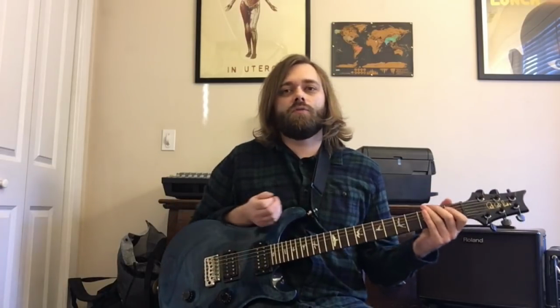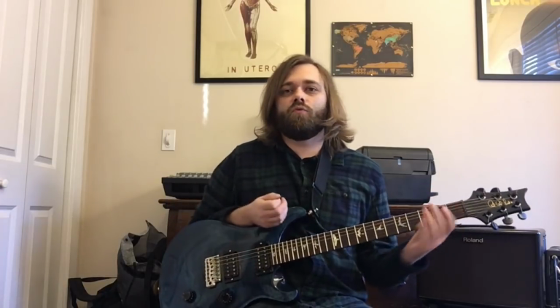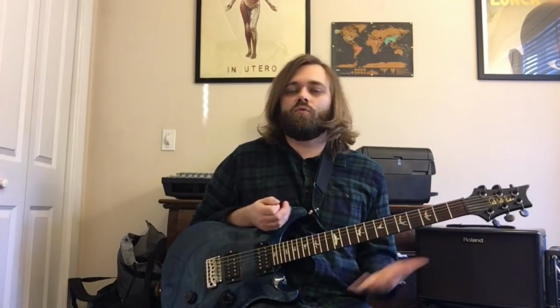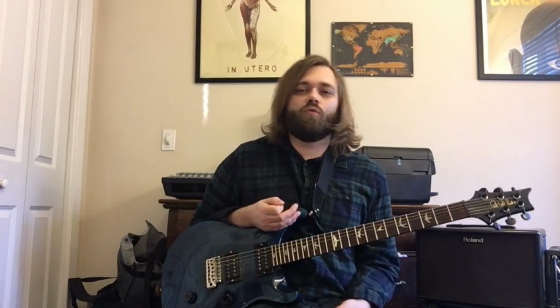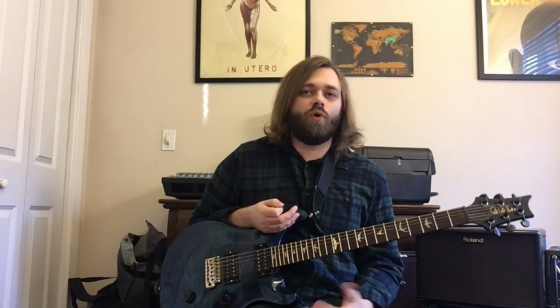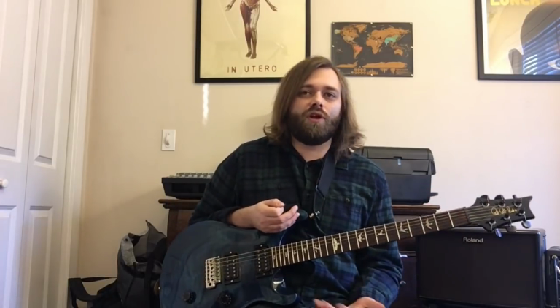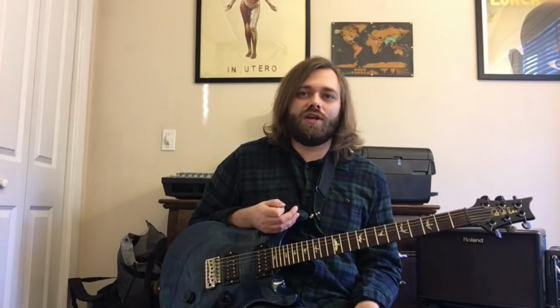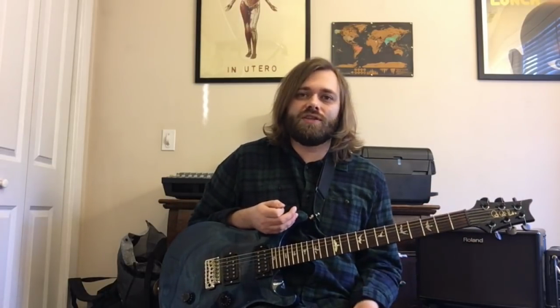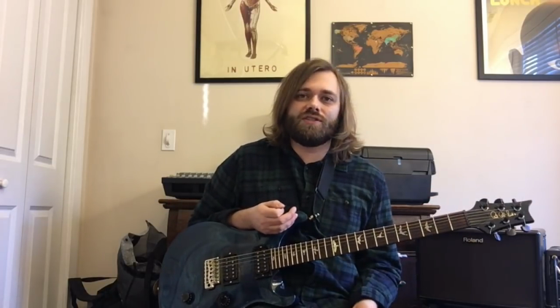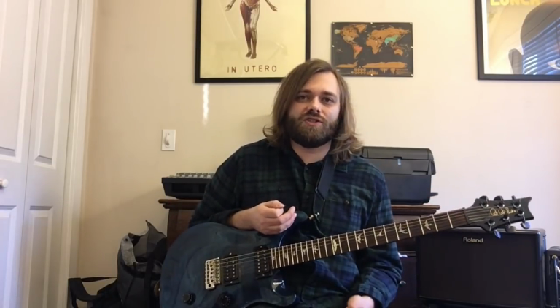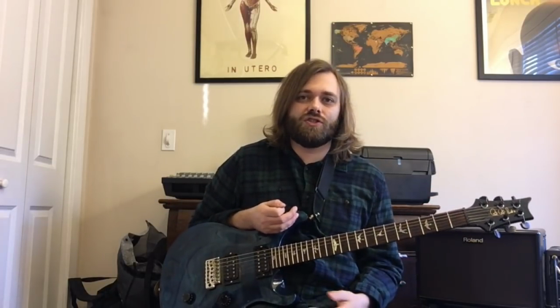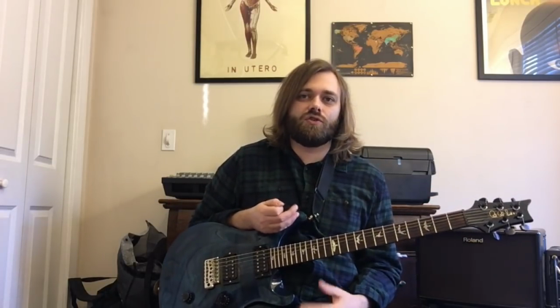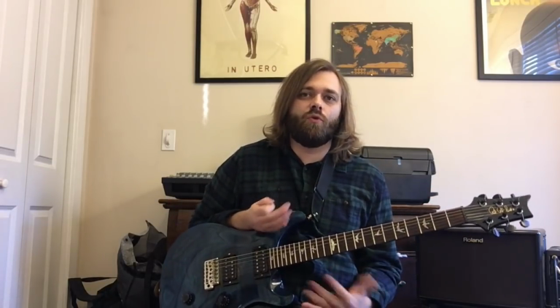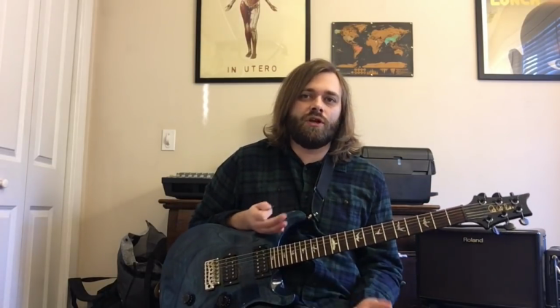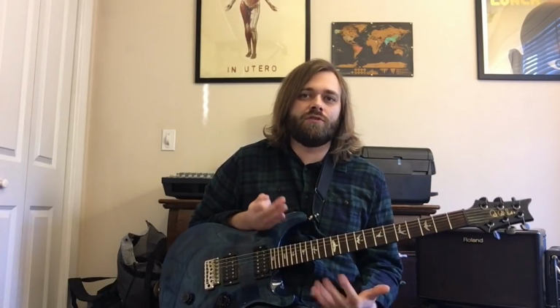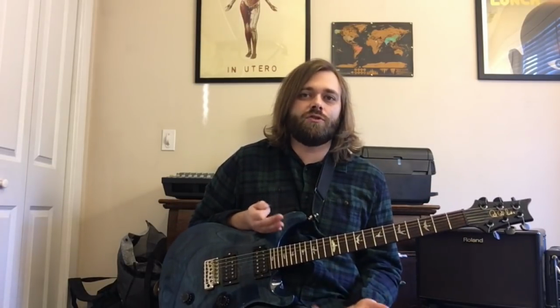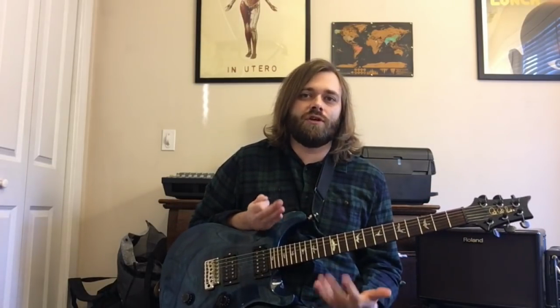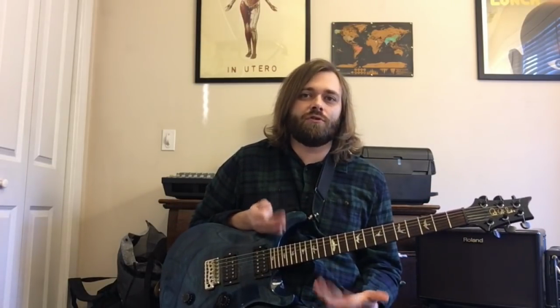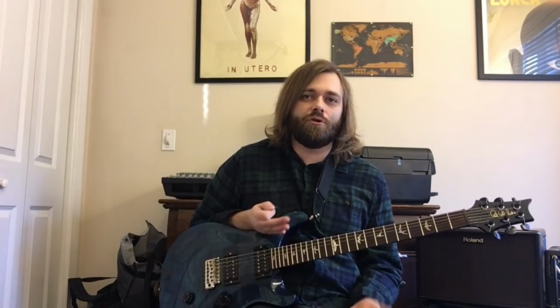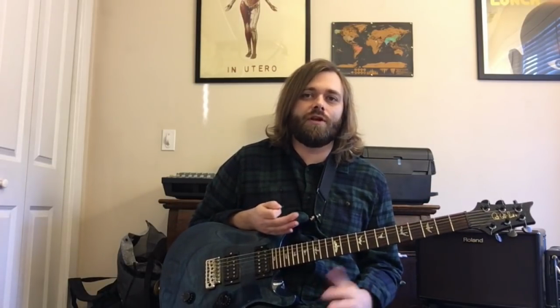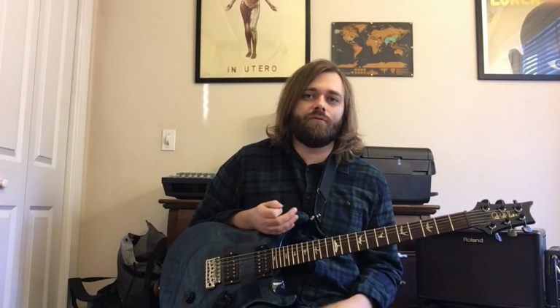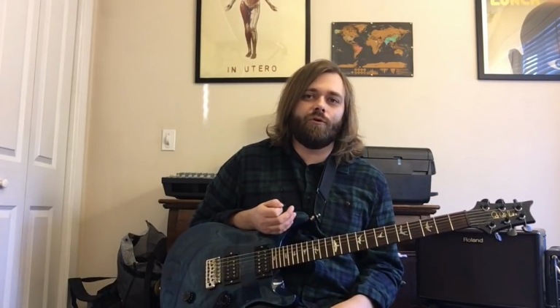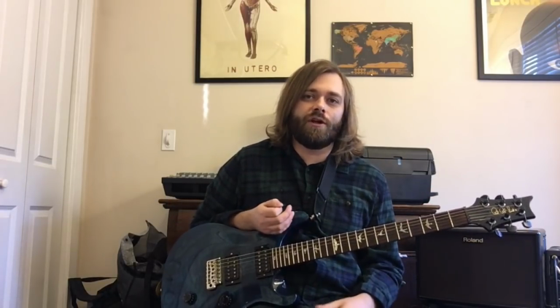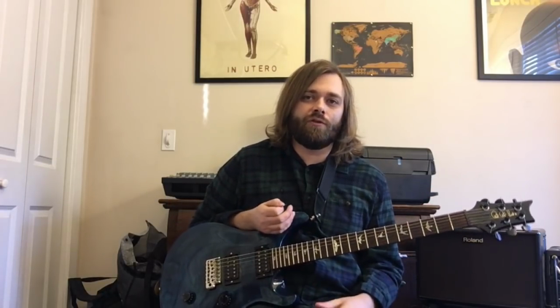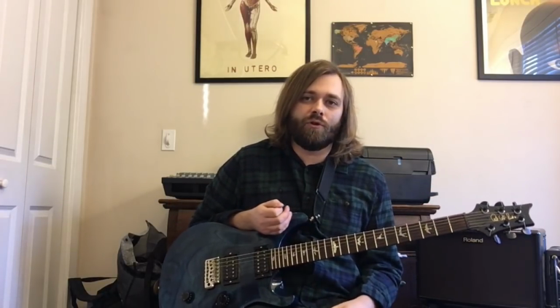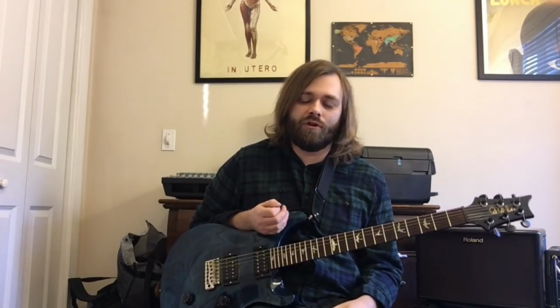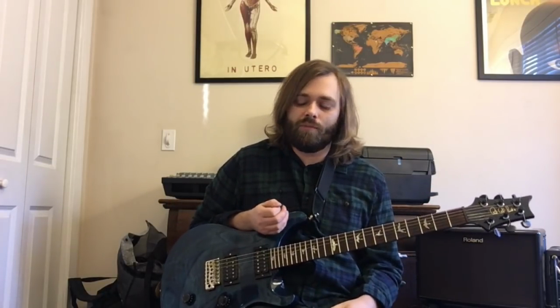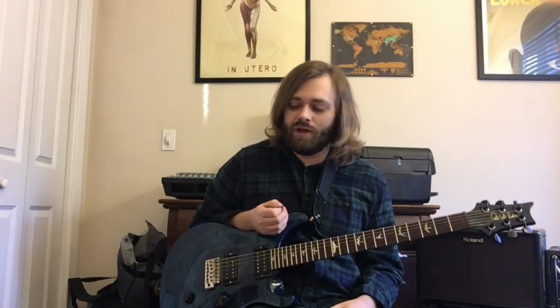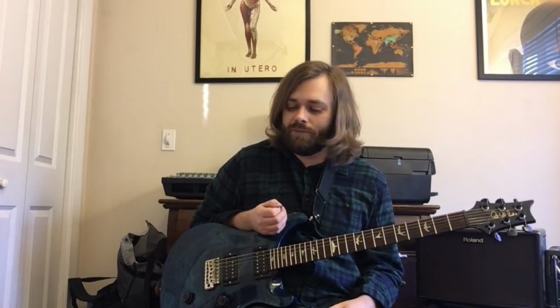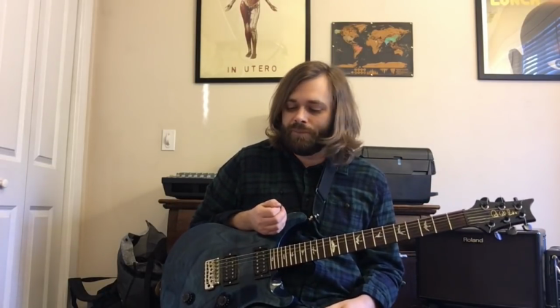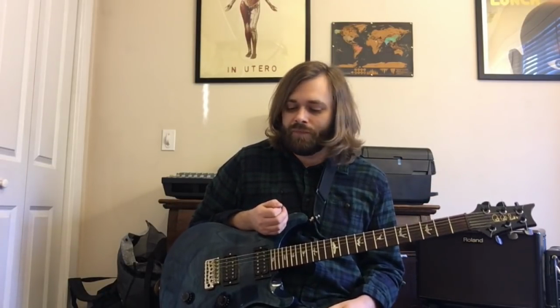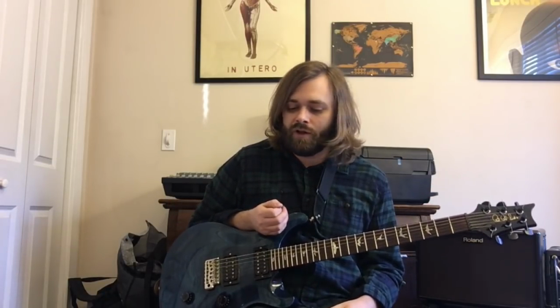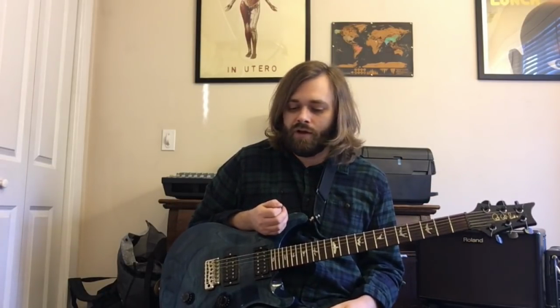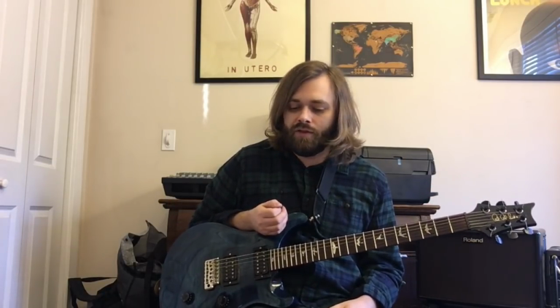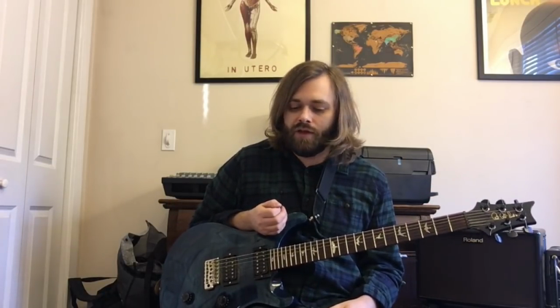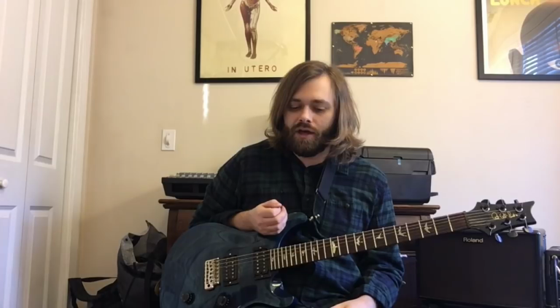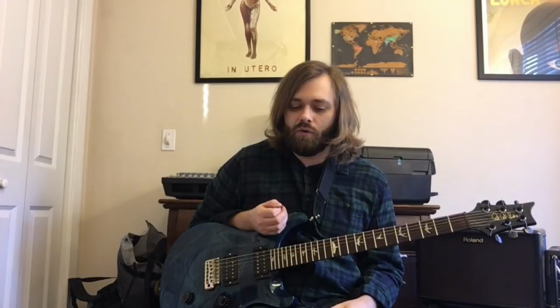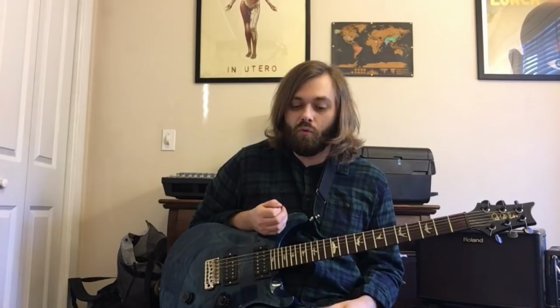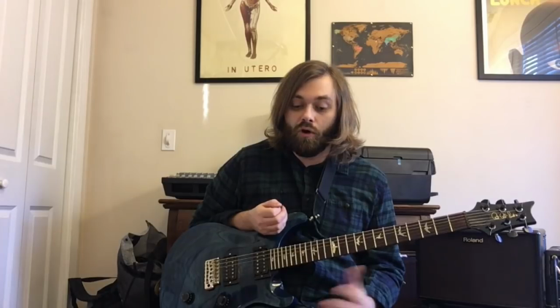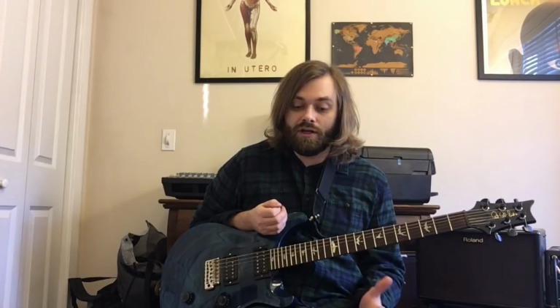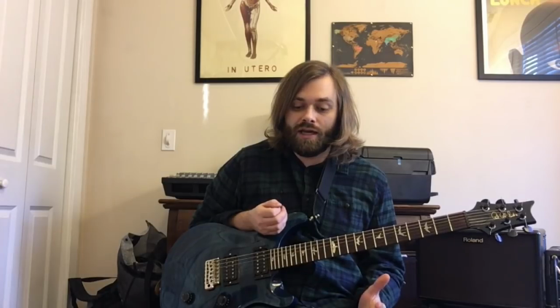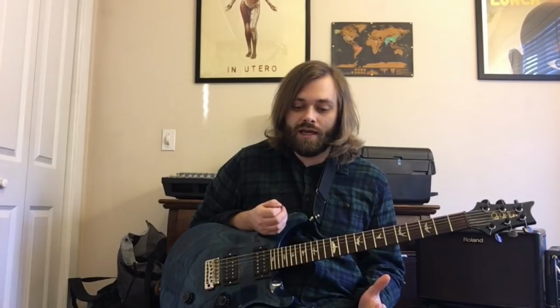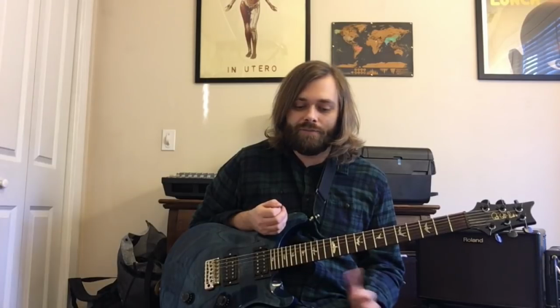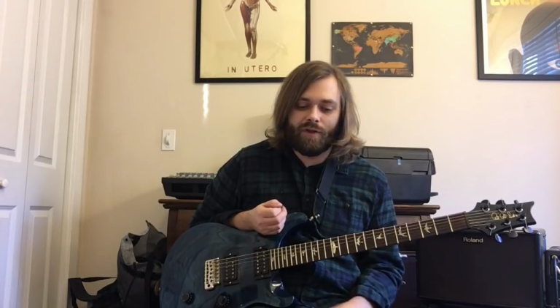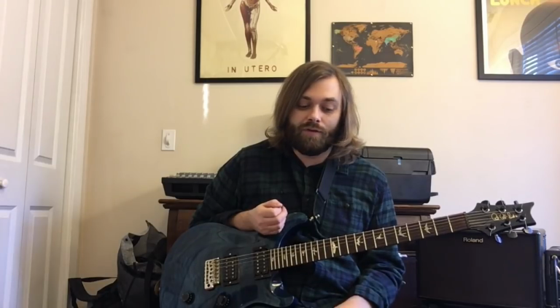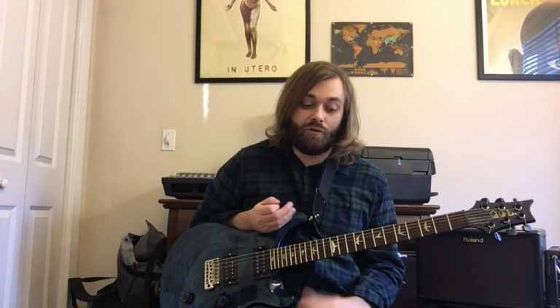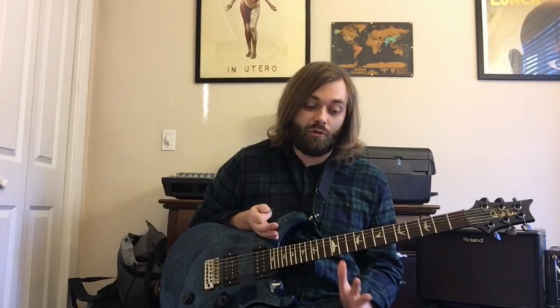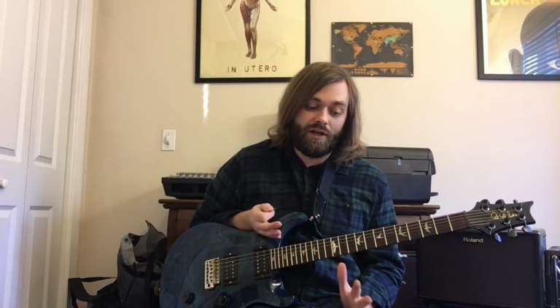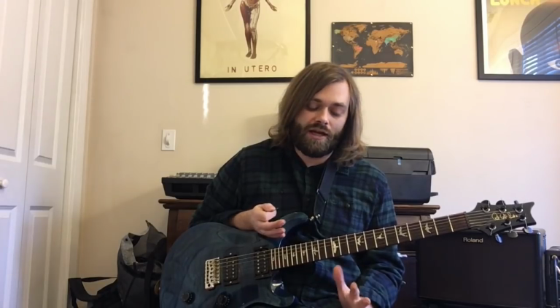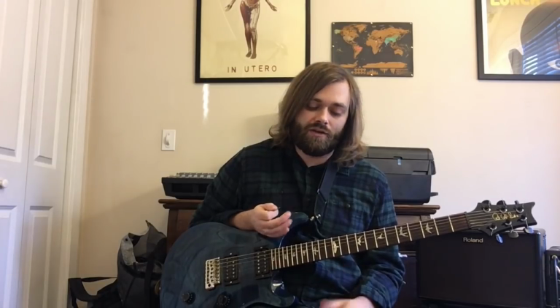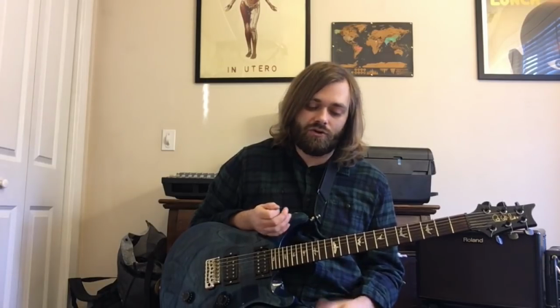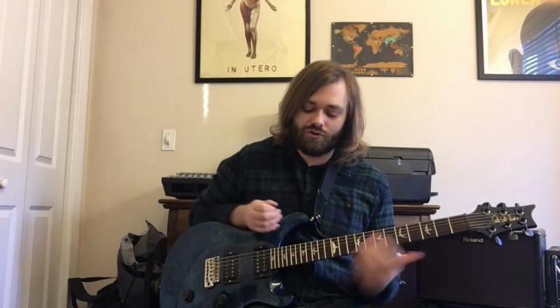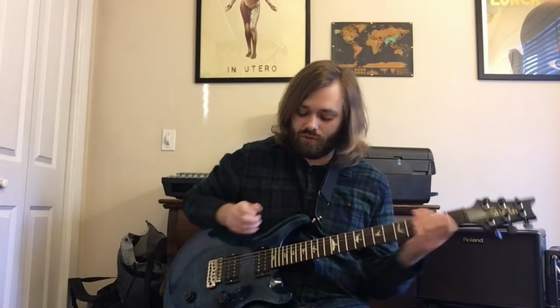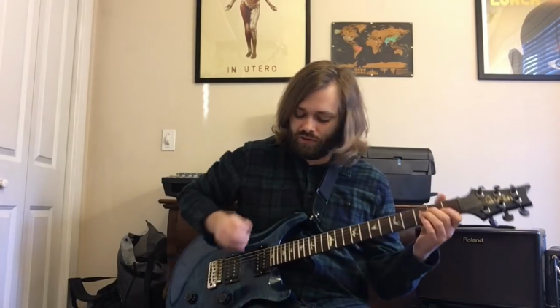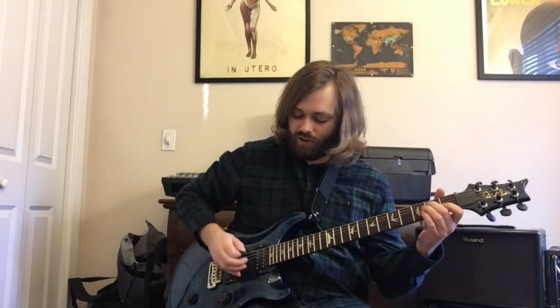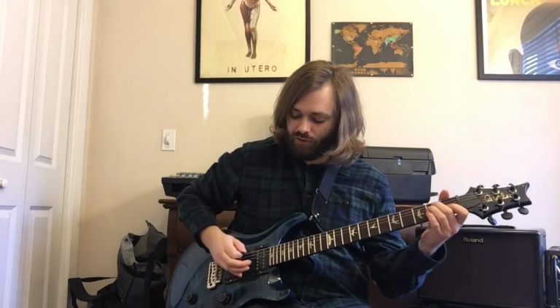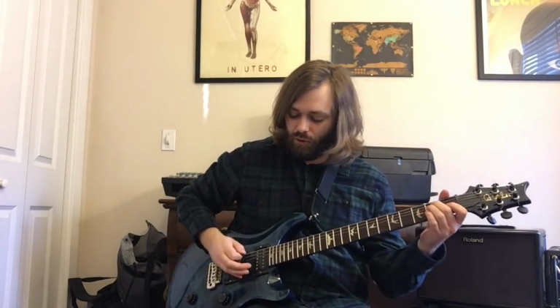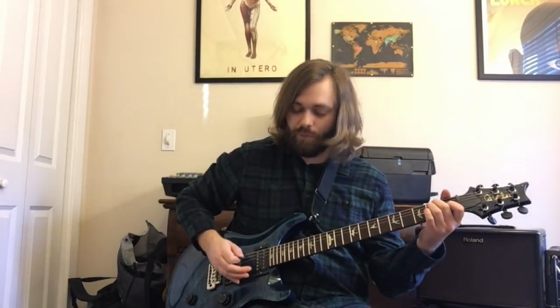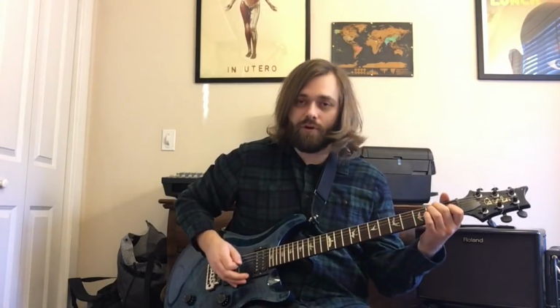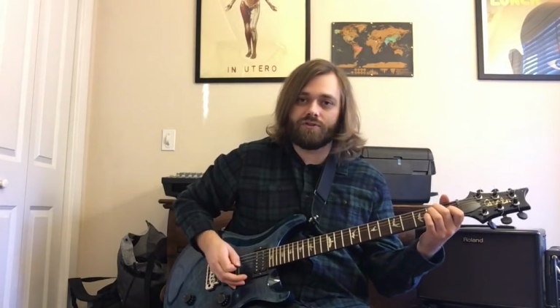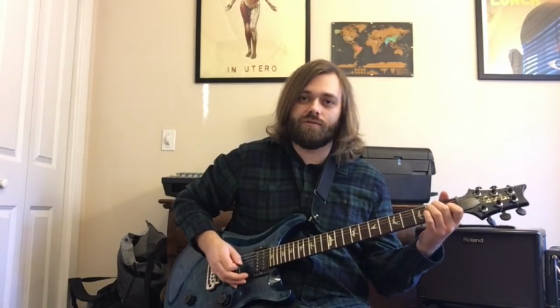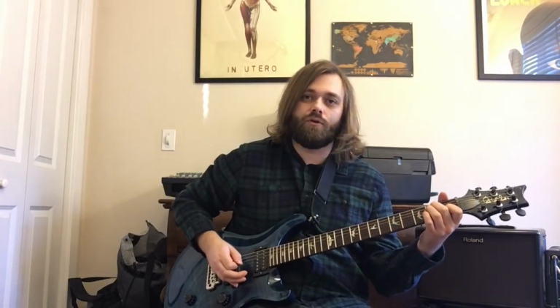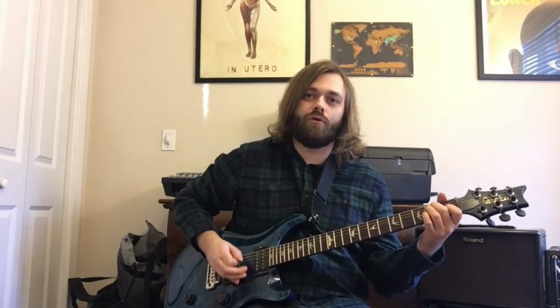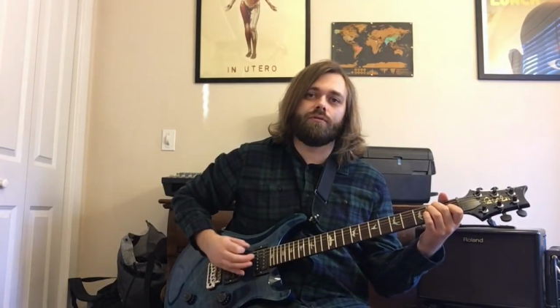What it is, is just a 1-and, 2-and, 3-and, 4-and rhythm. On the 1-and and the 3-and, you're doing the lower parts of the chord — or maybe just the low string.